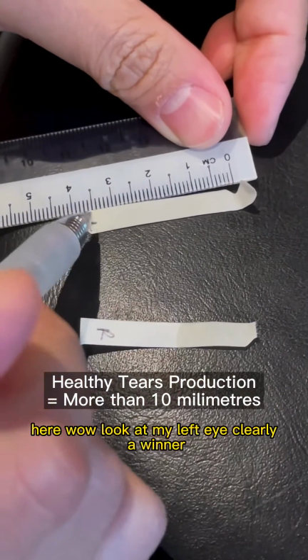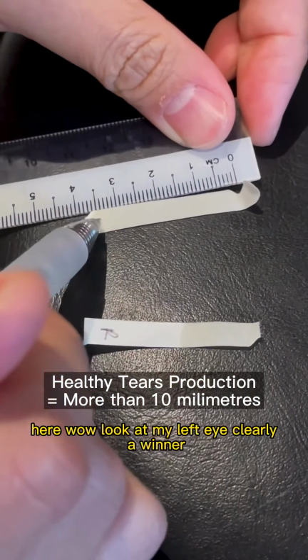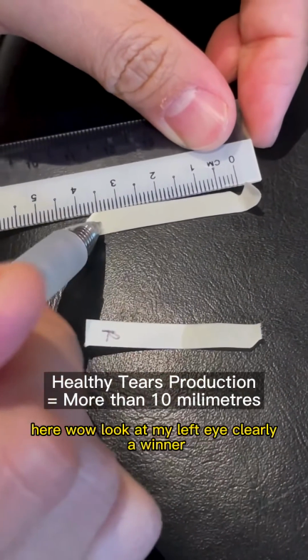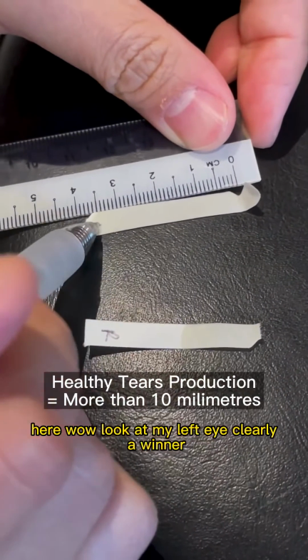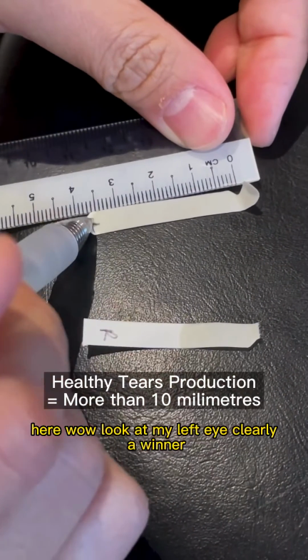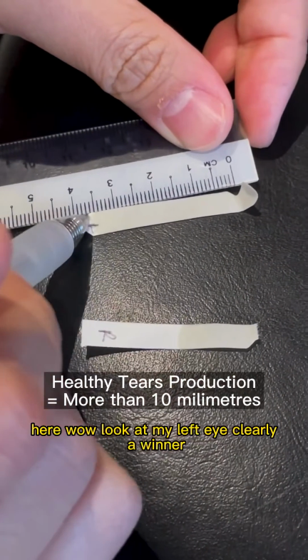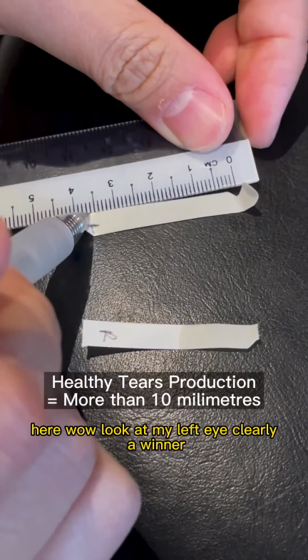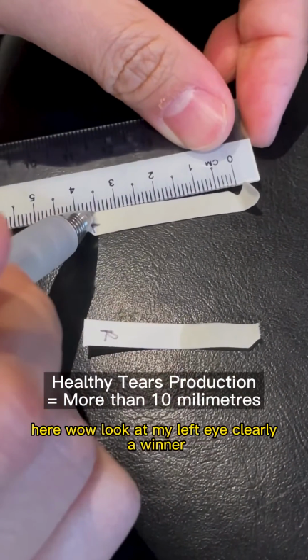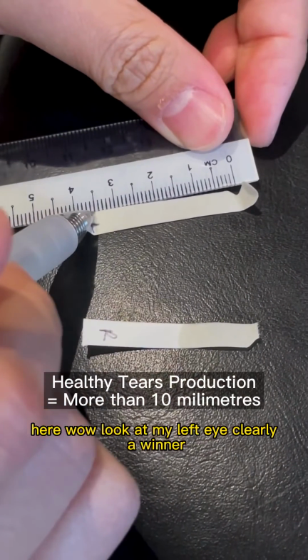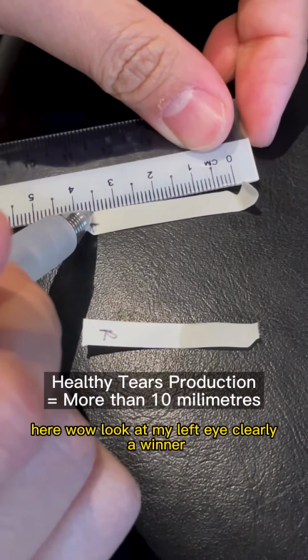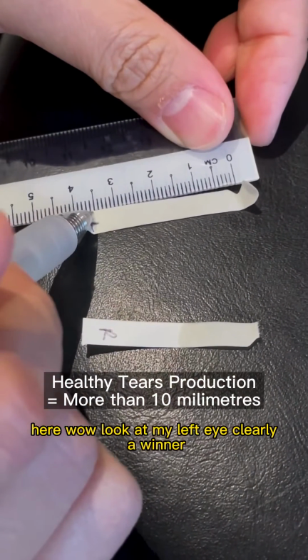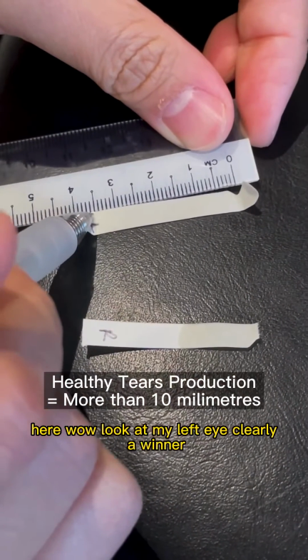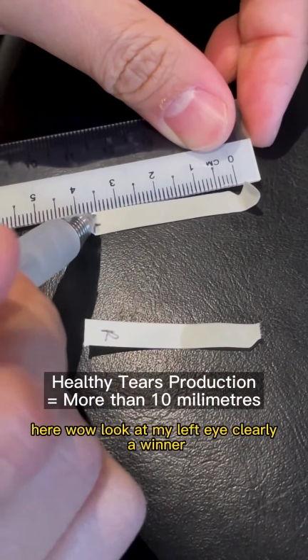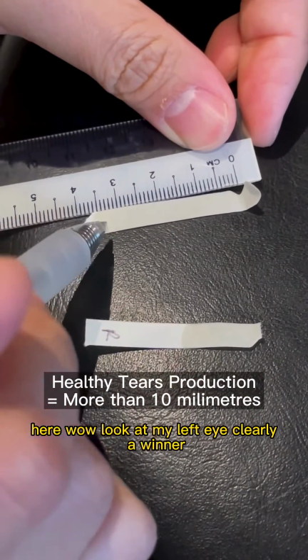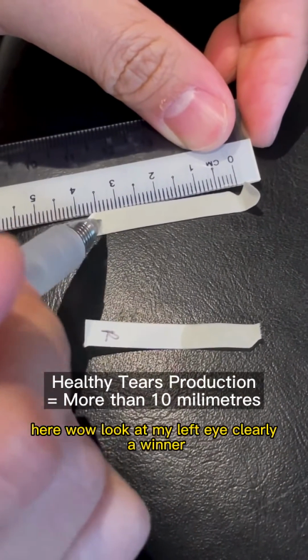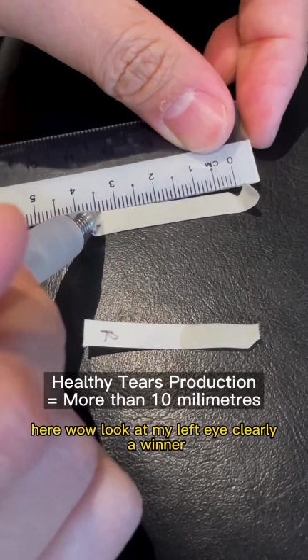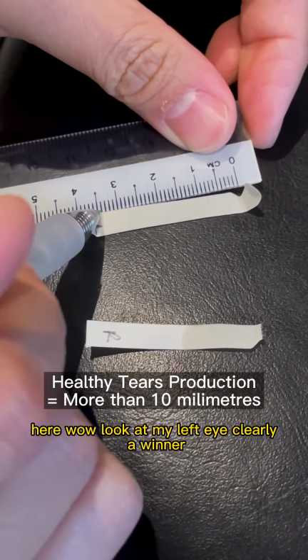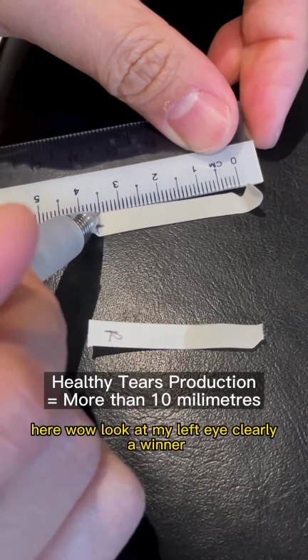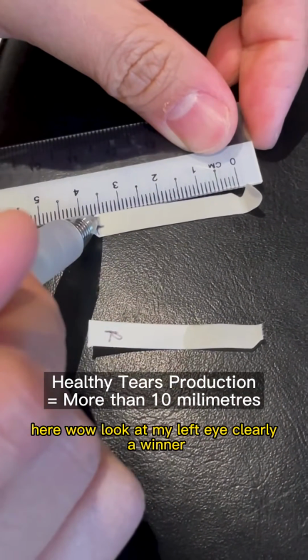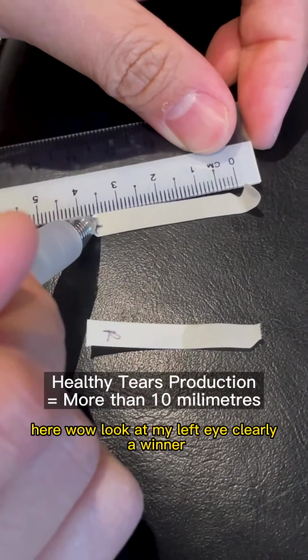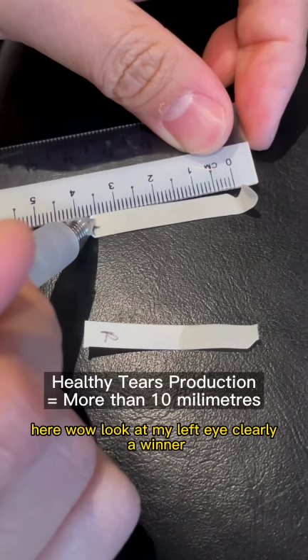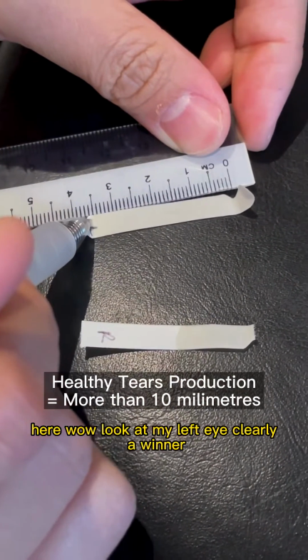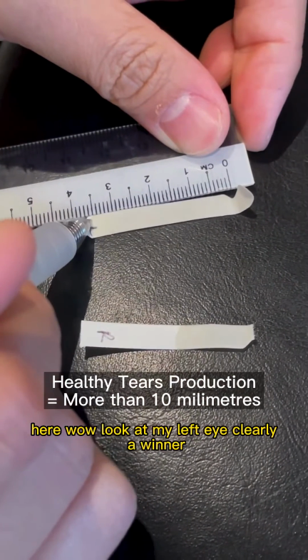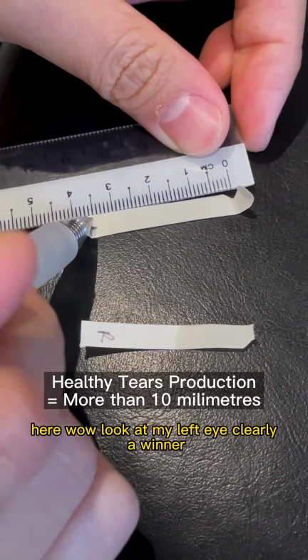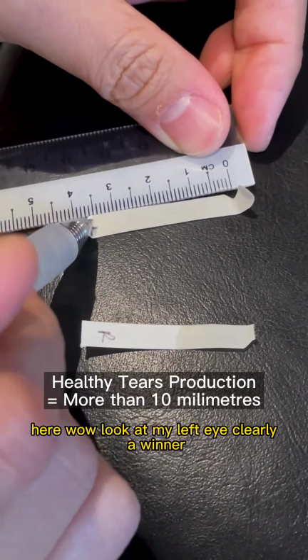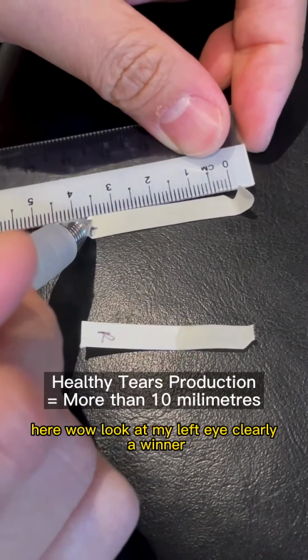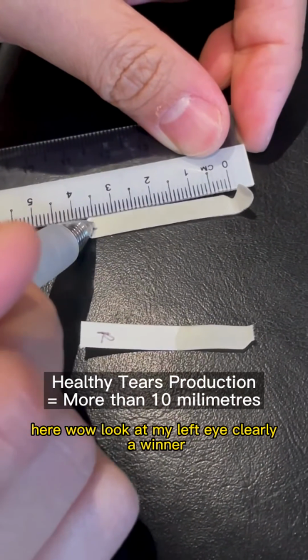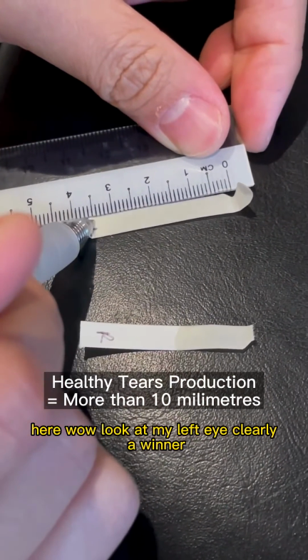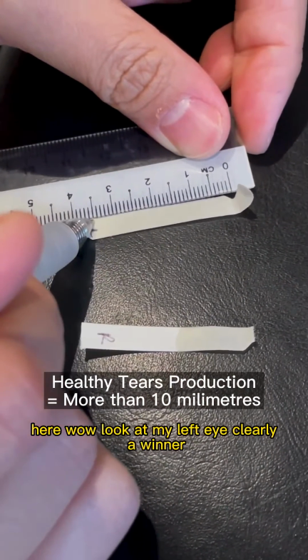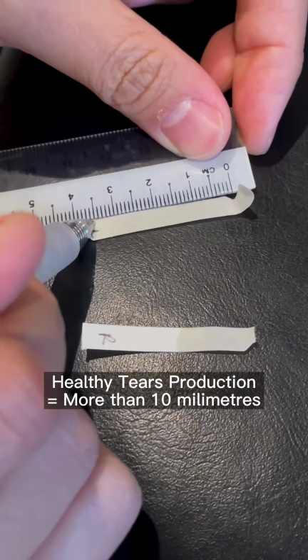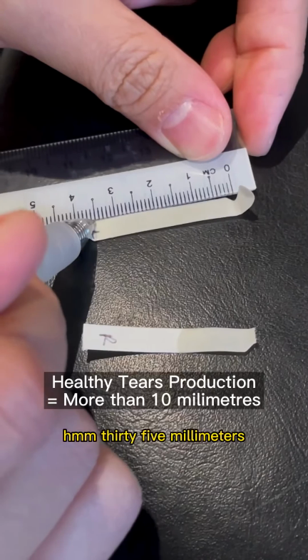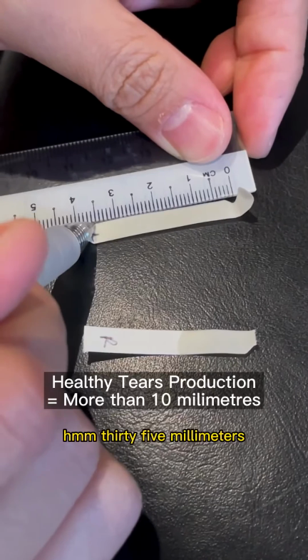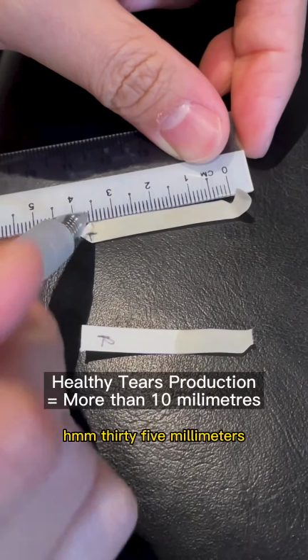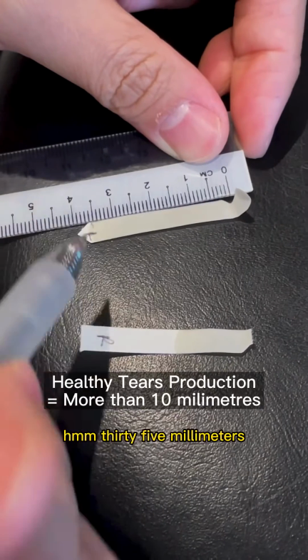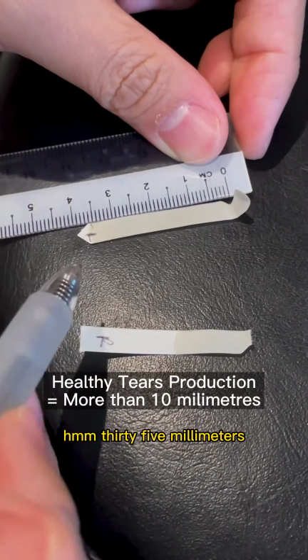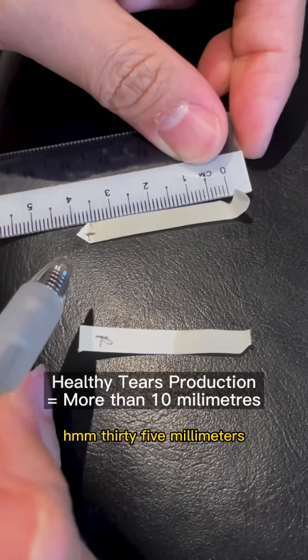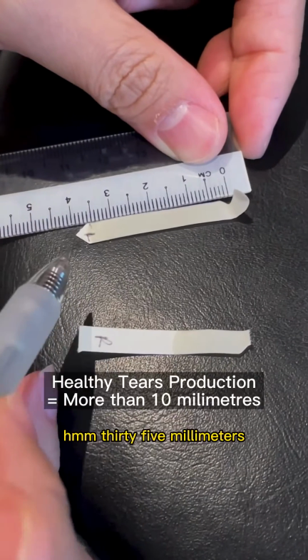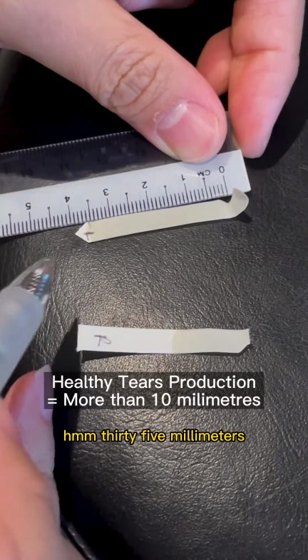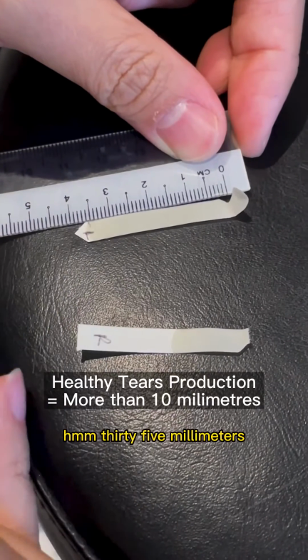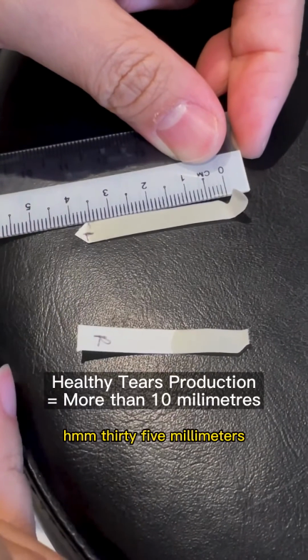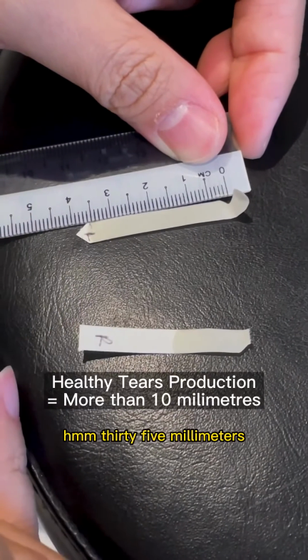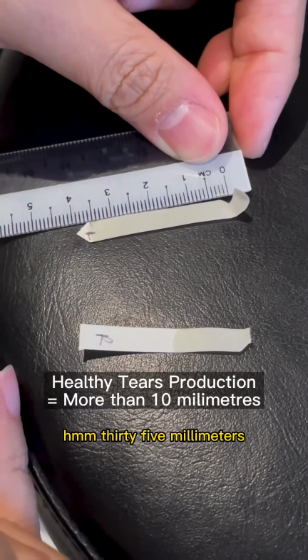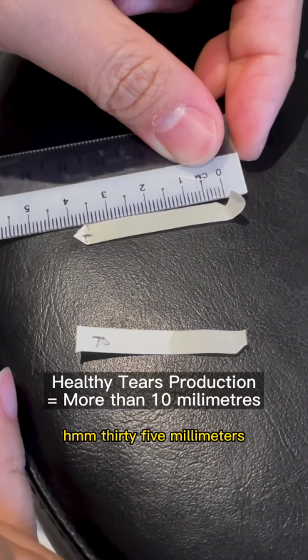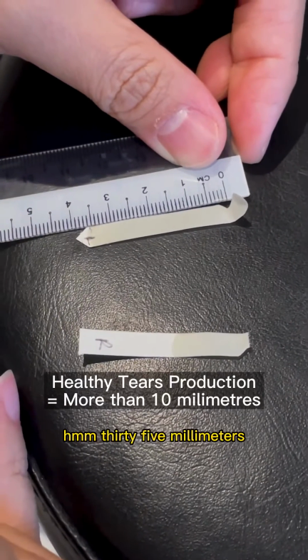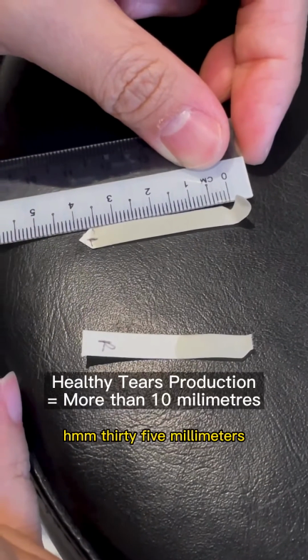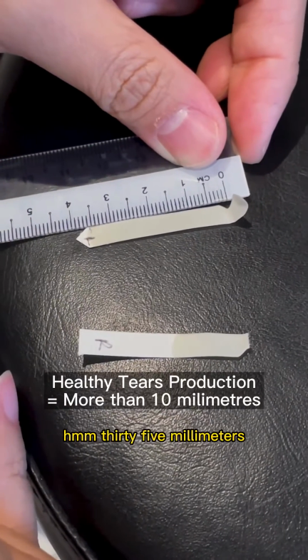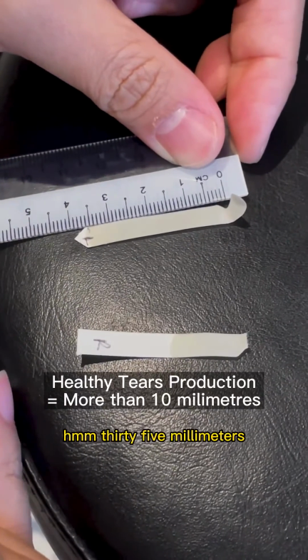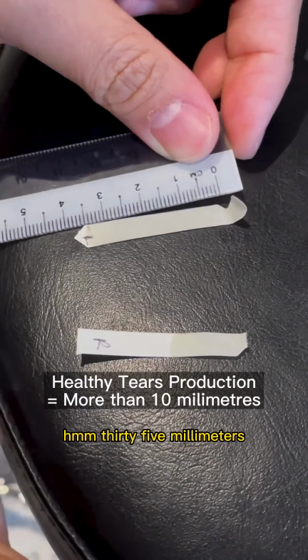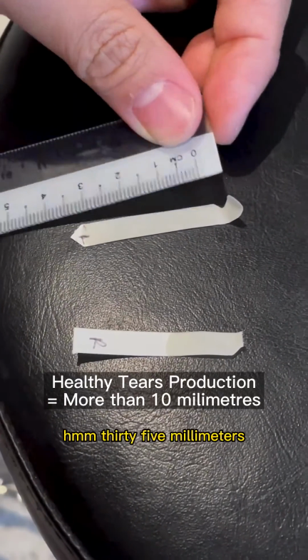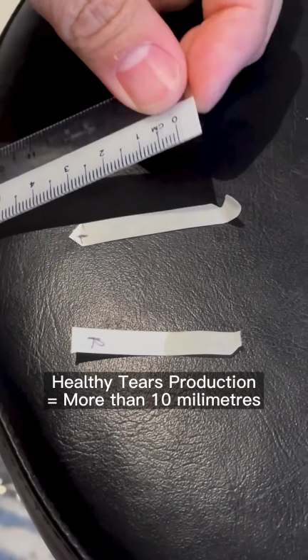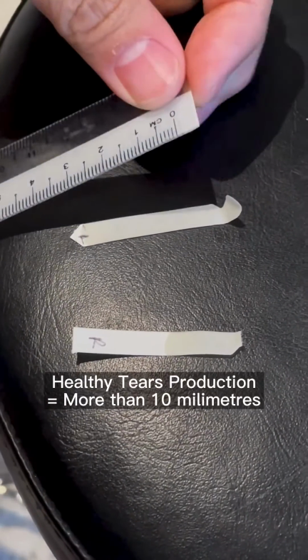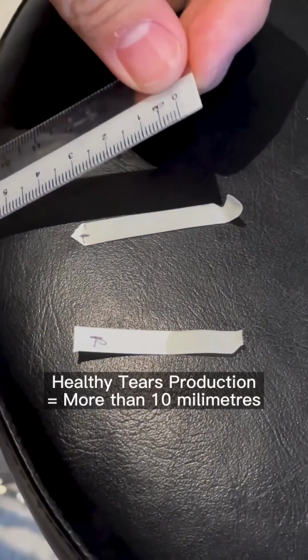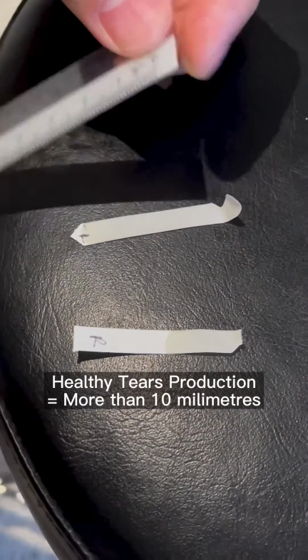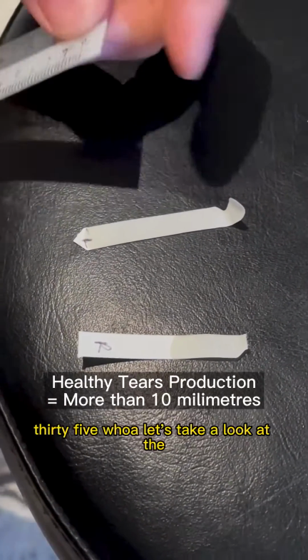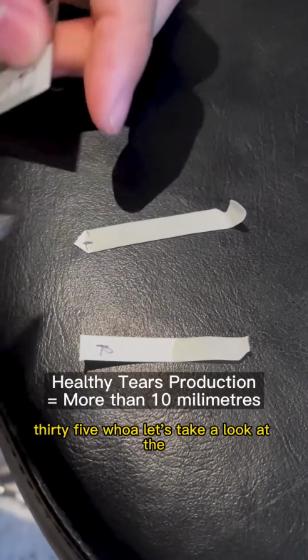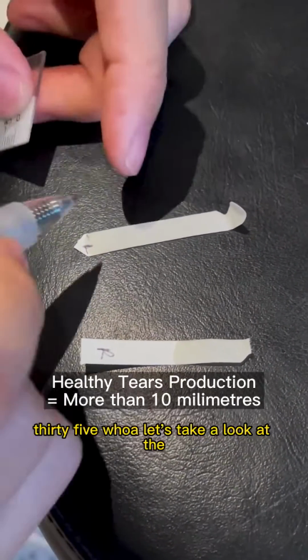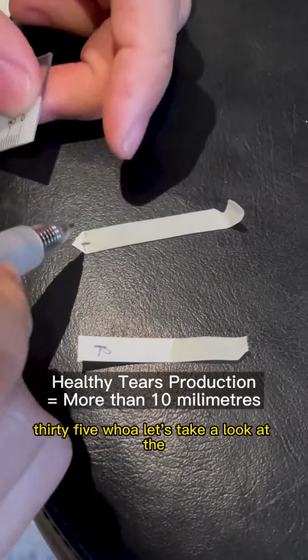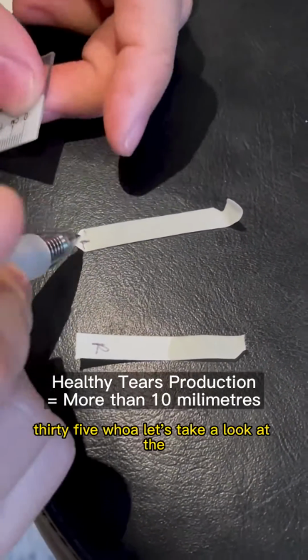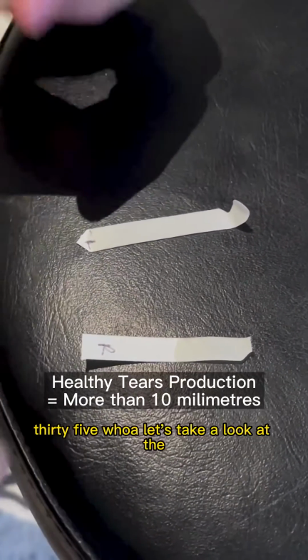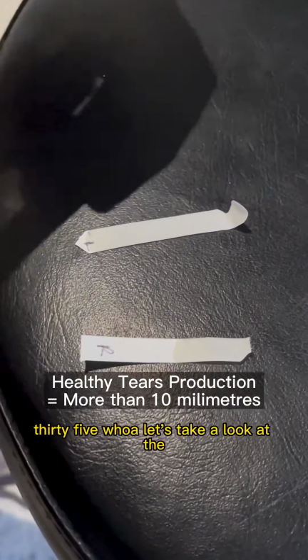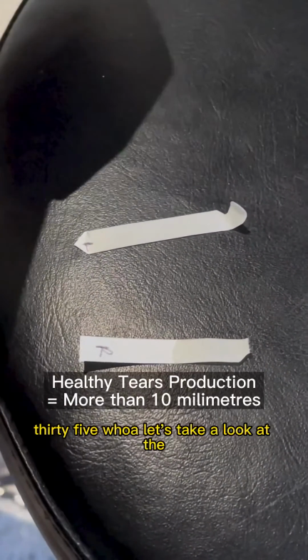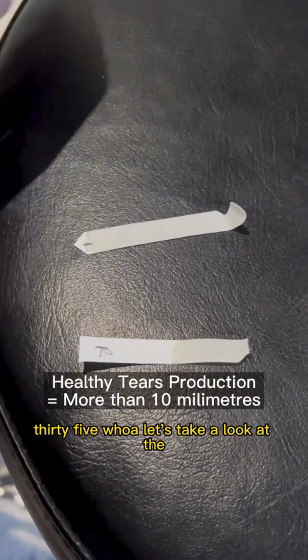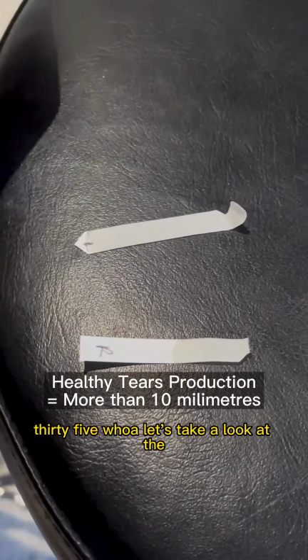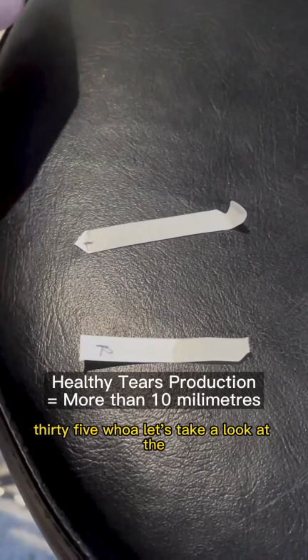Wow! Look at my left eye — clearly a winner! 35mm! 35! Whoa!